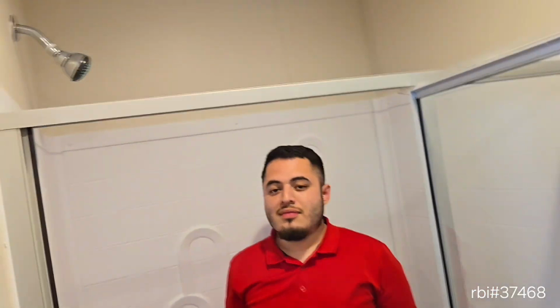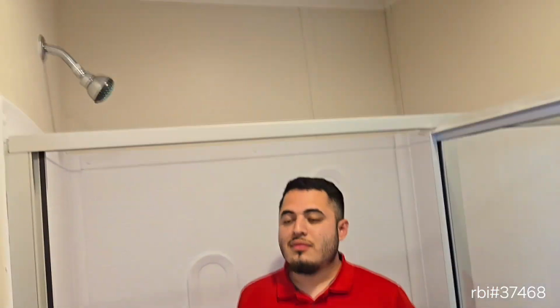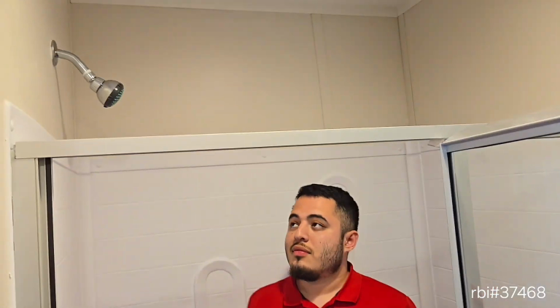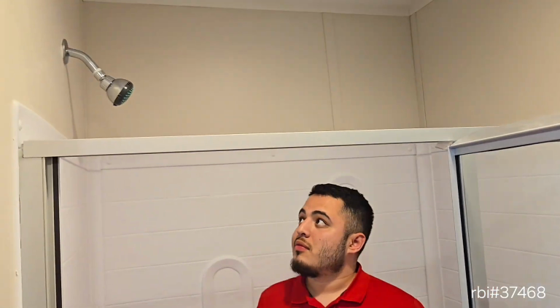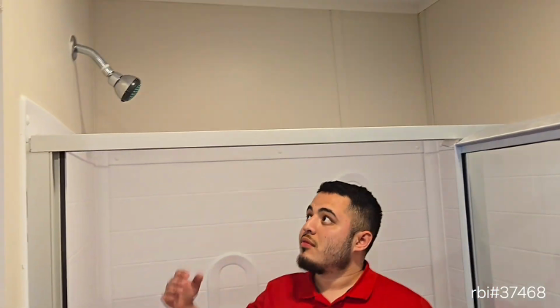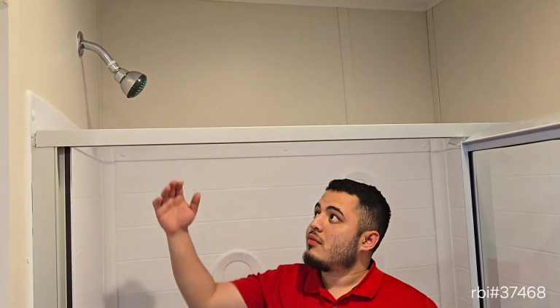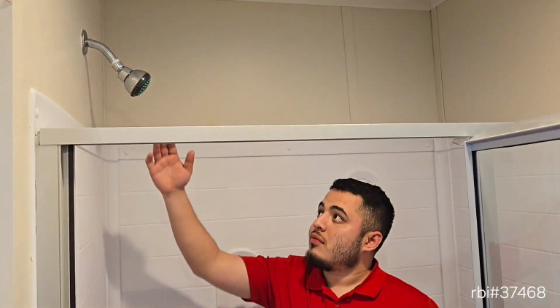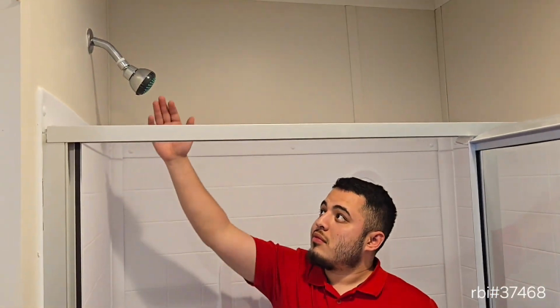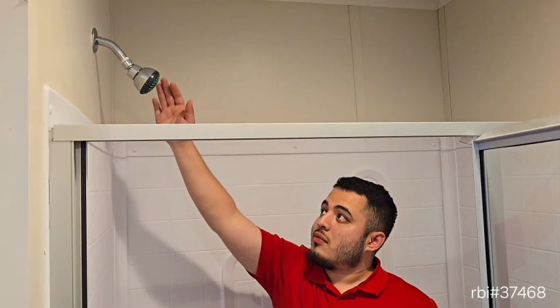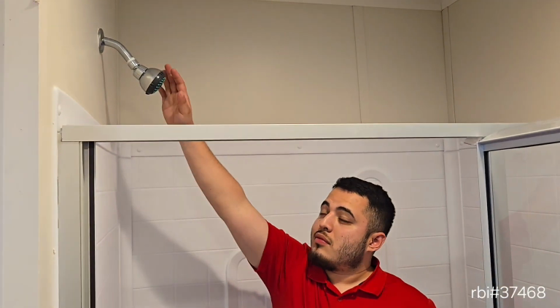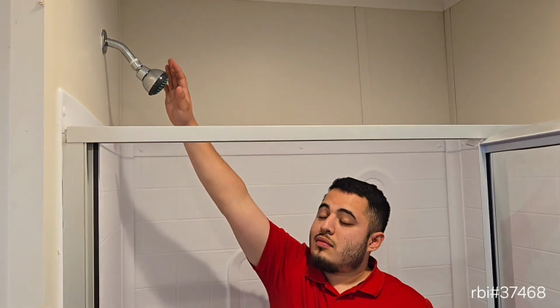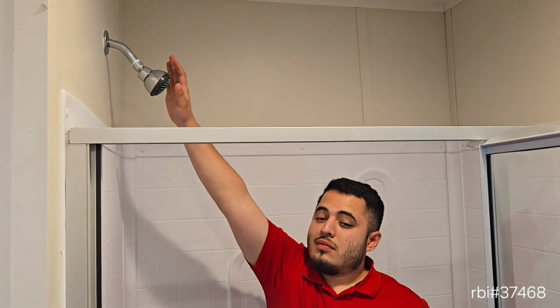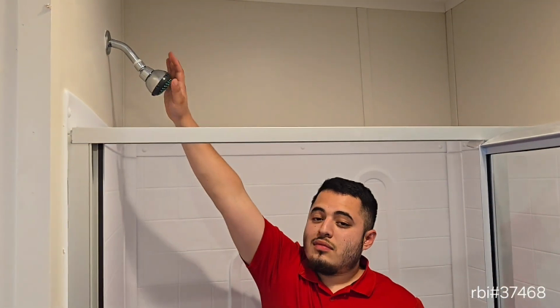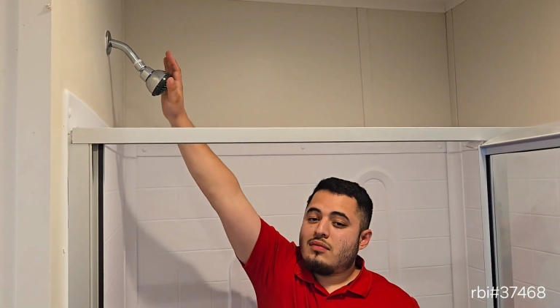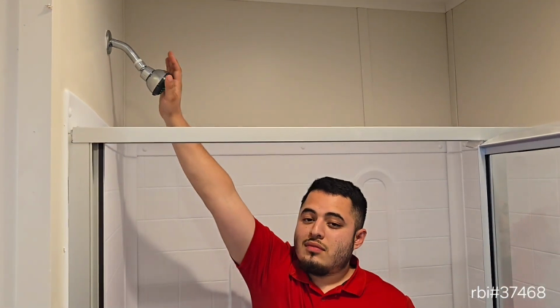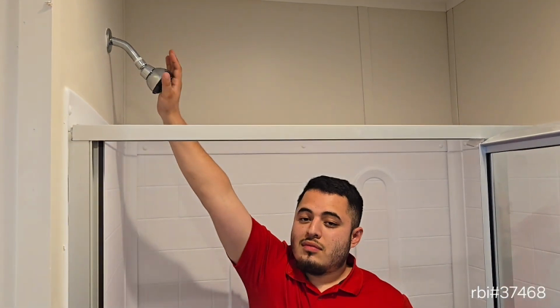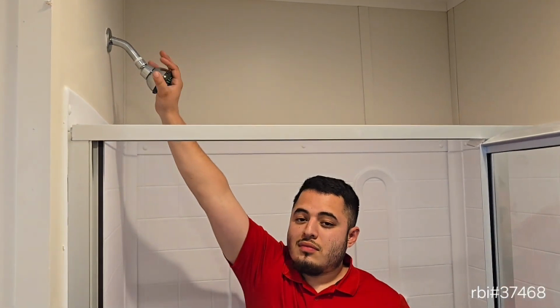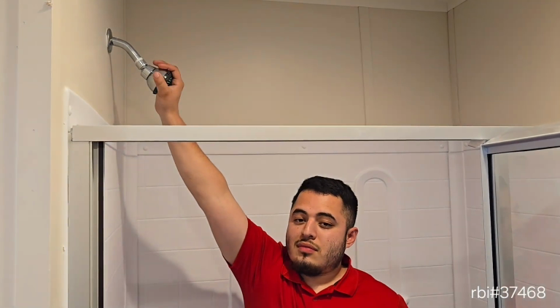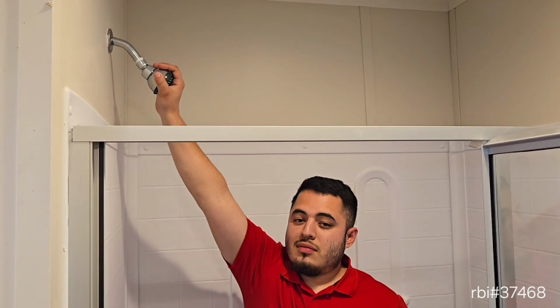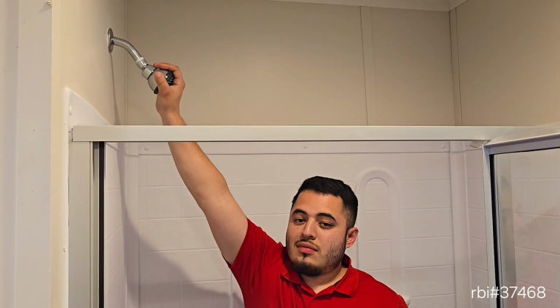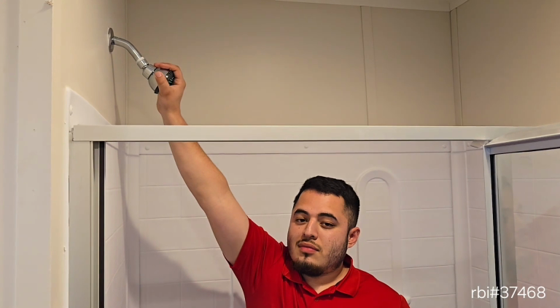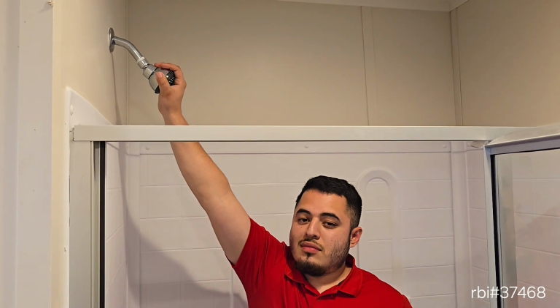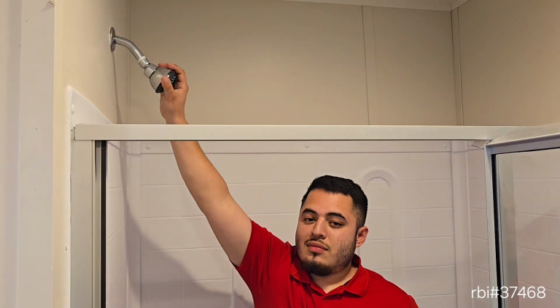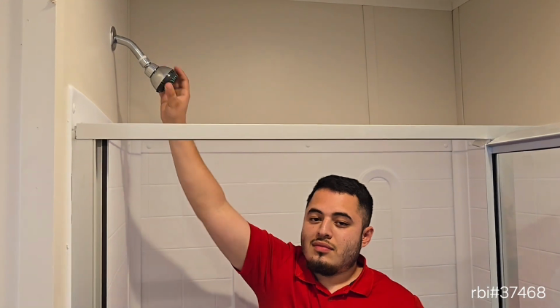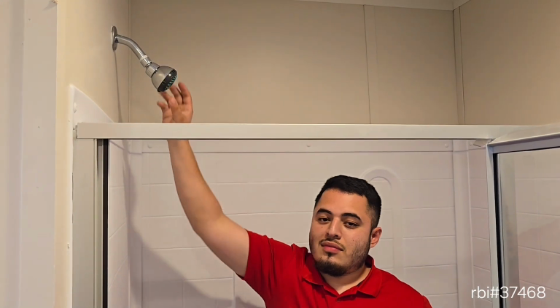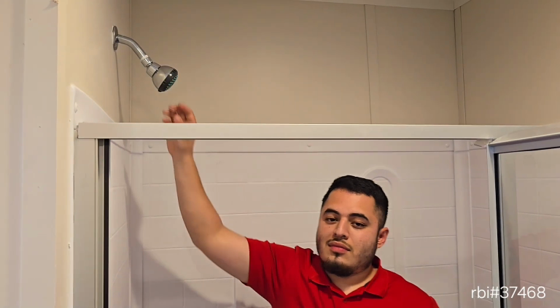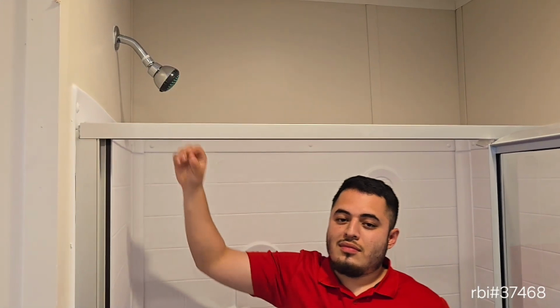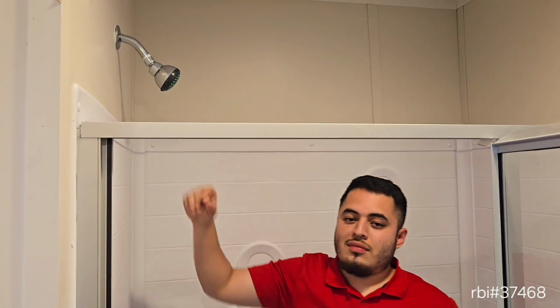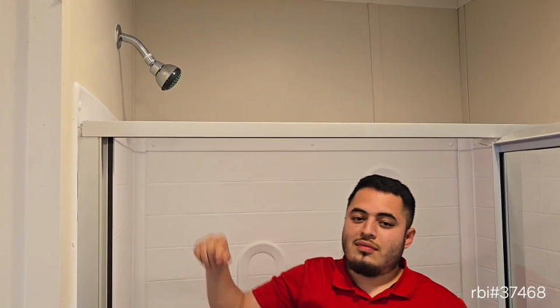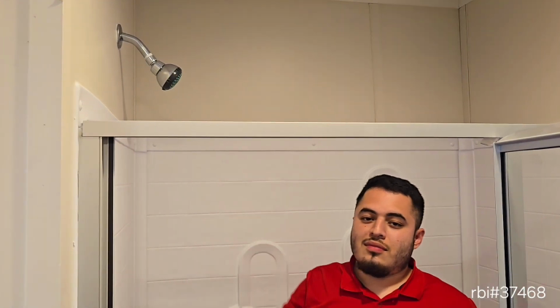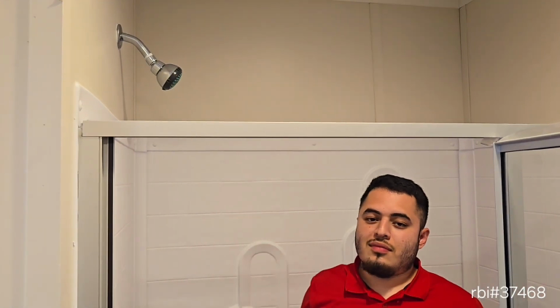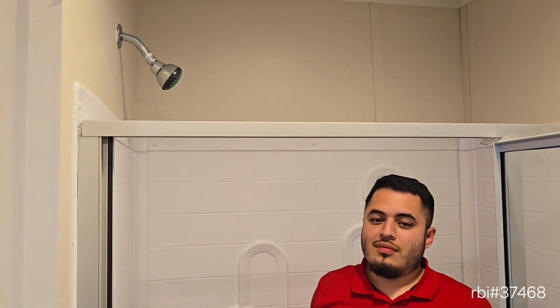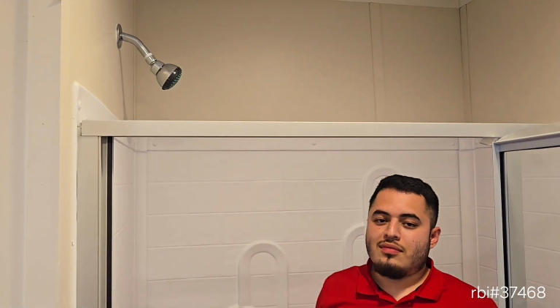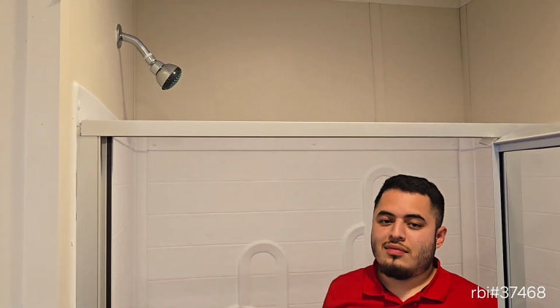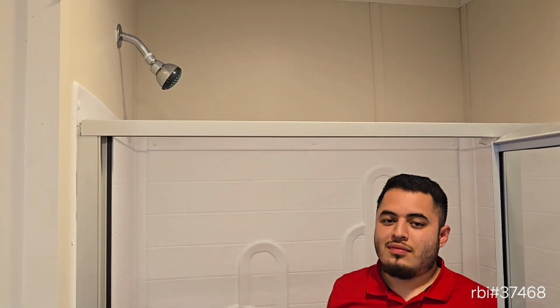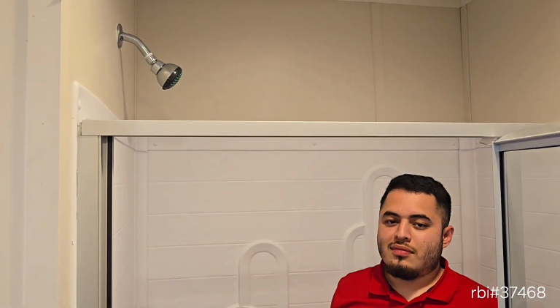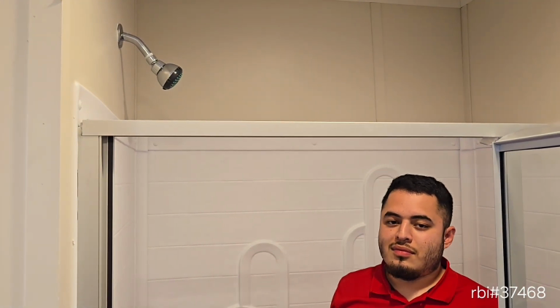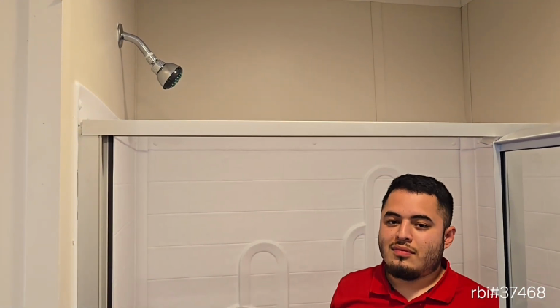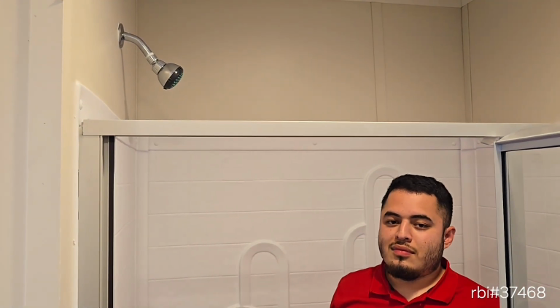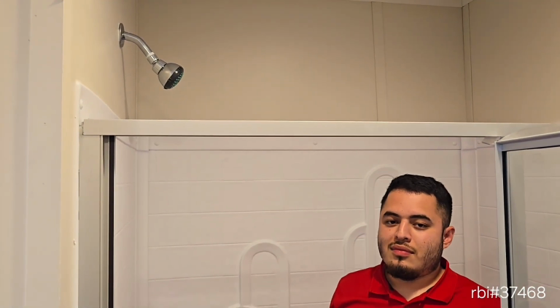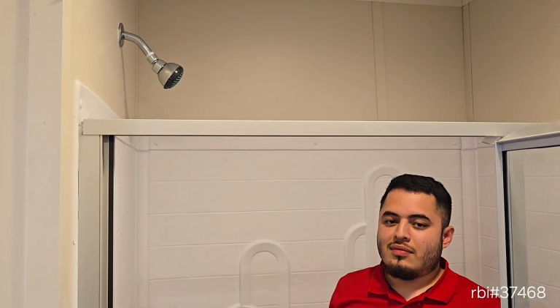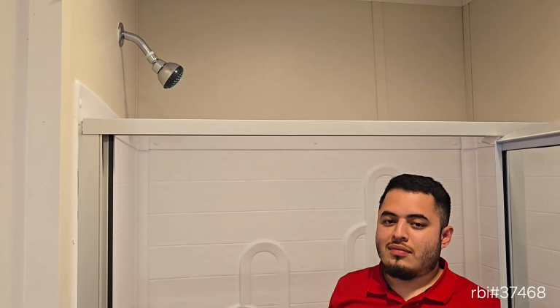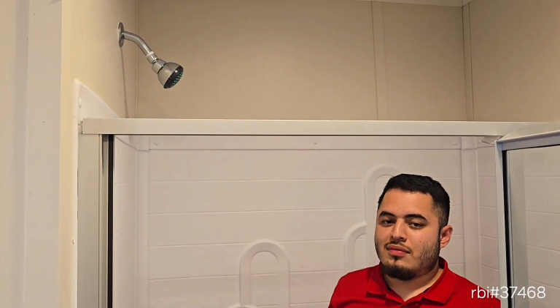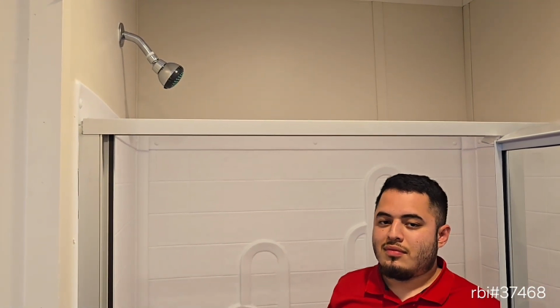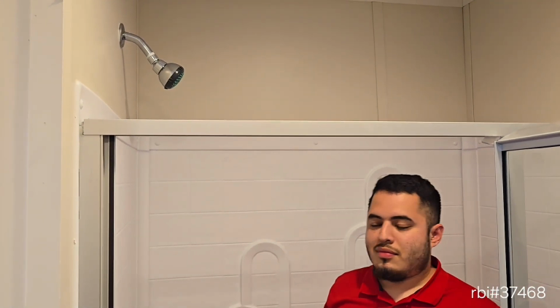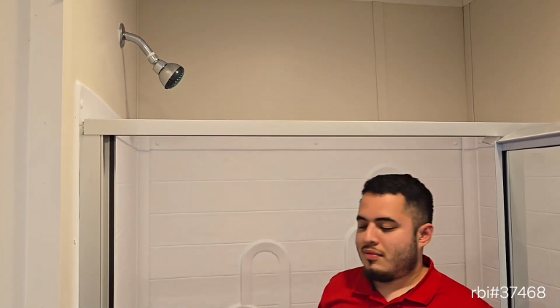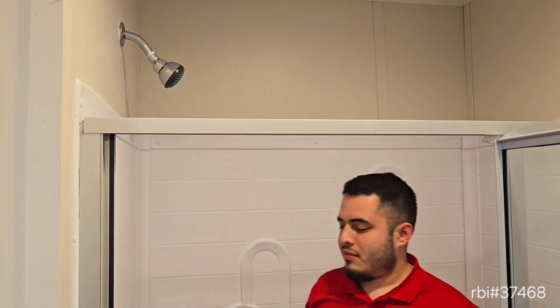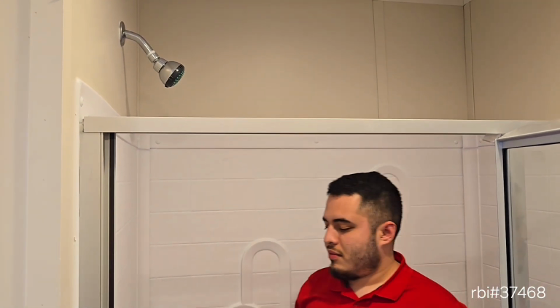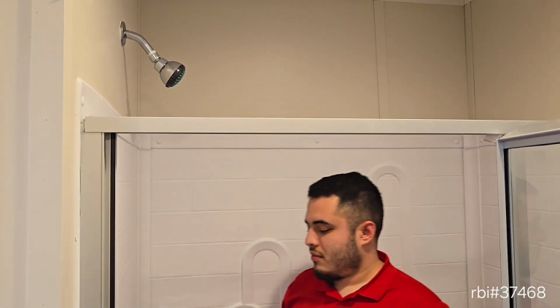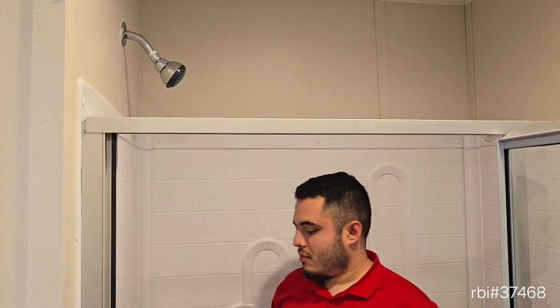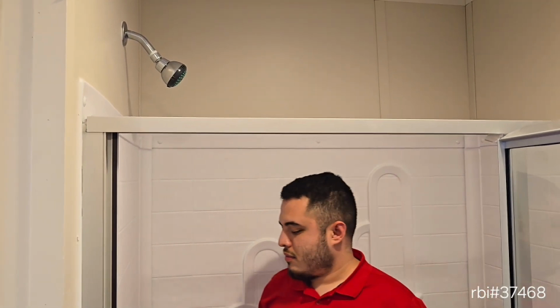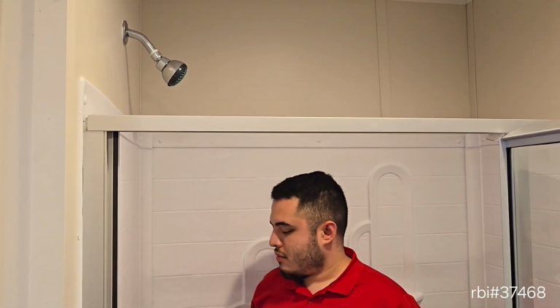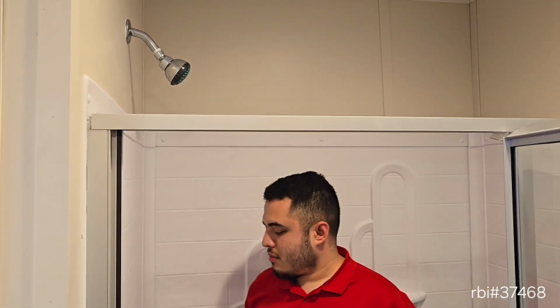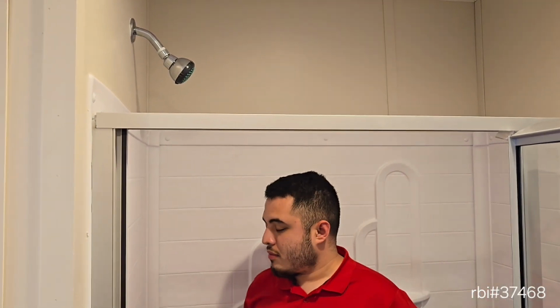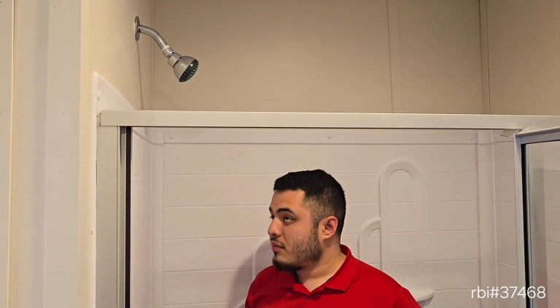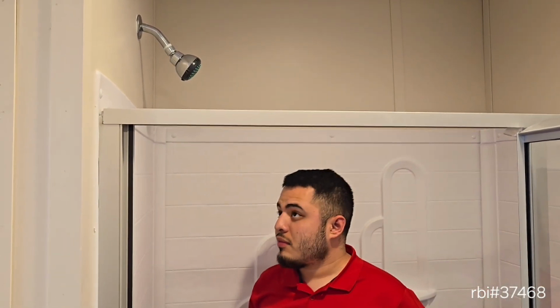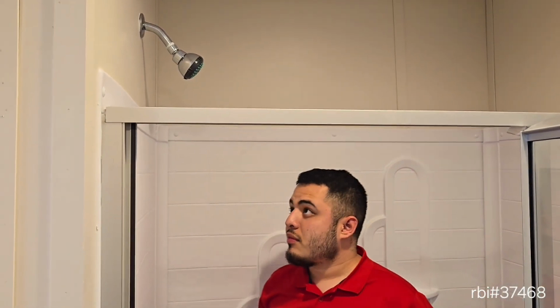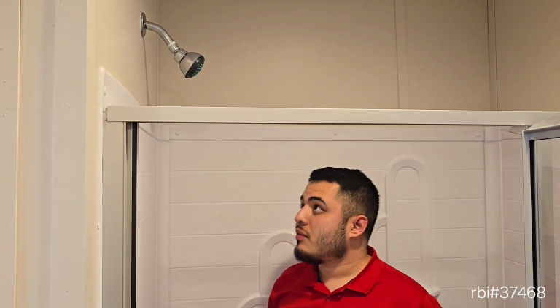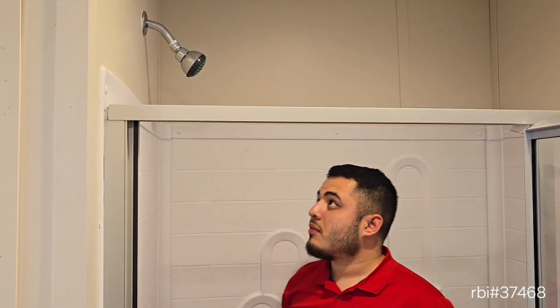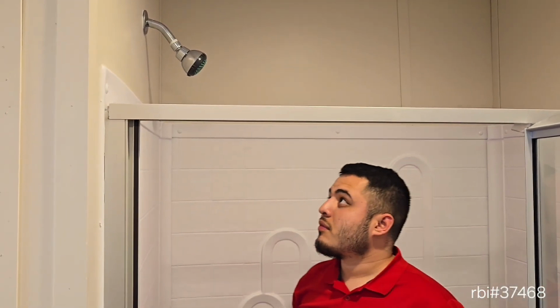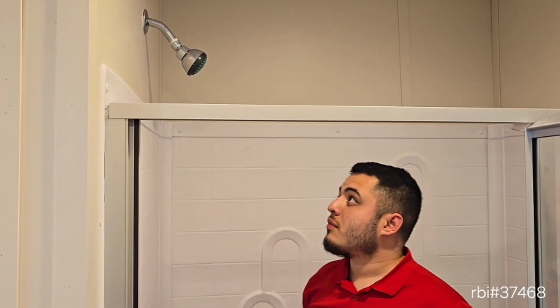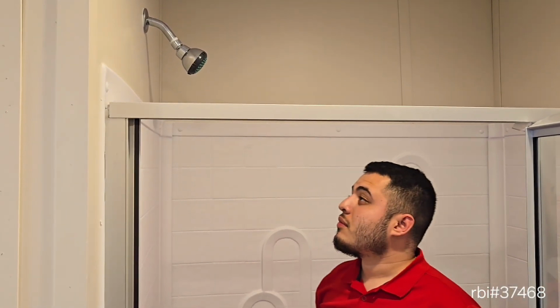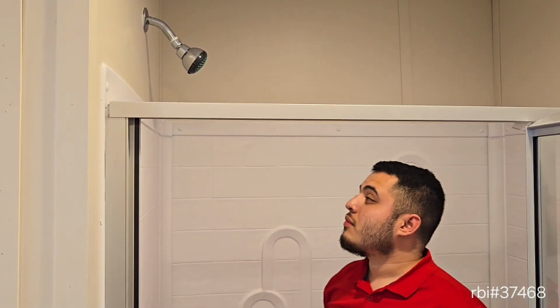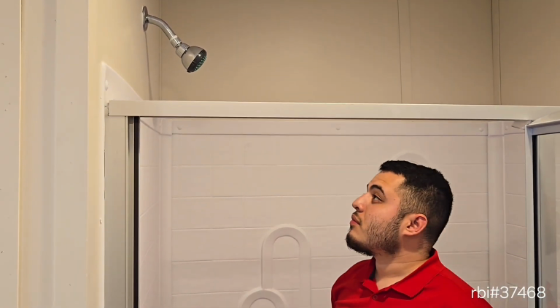And for those of us that are vertically challenged, these shower heads start at six and a half feet tall. You don't want to be banging your head.